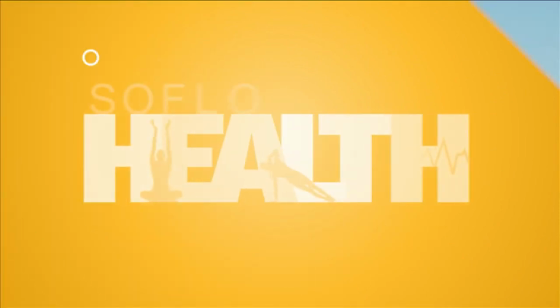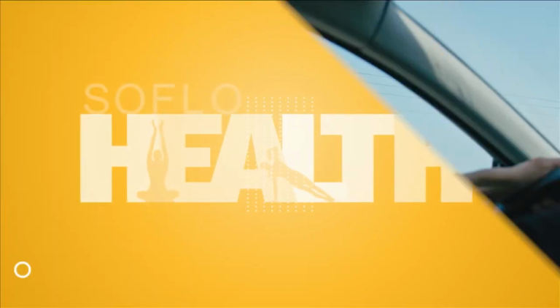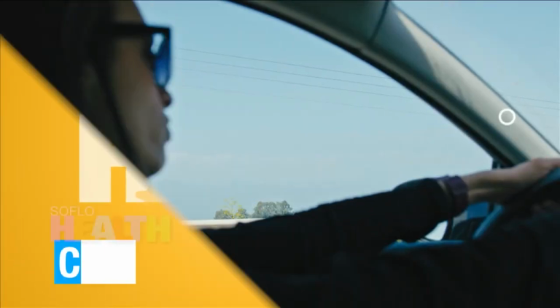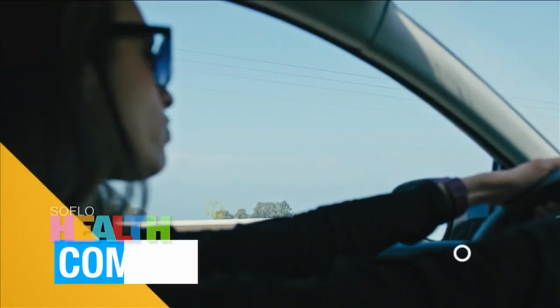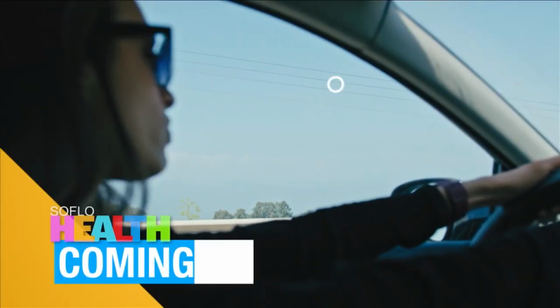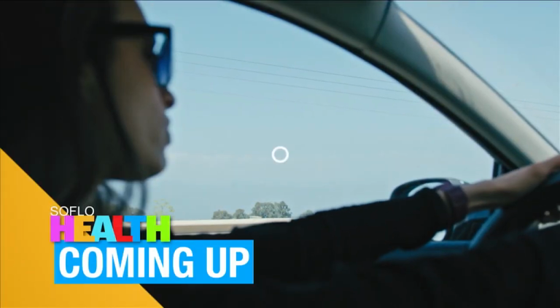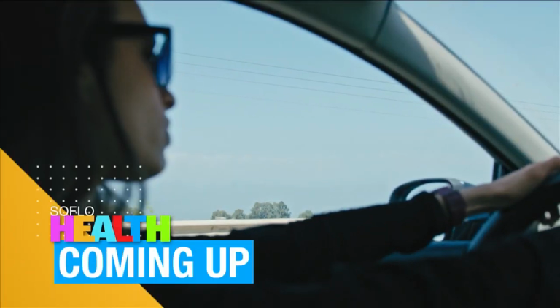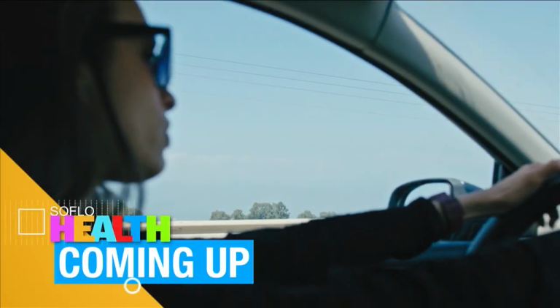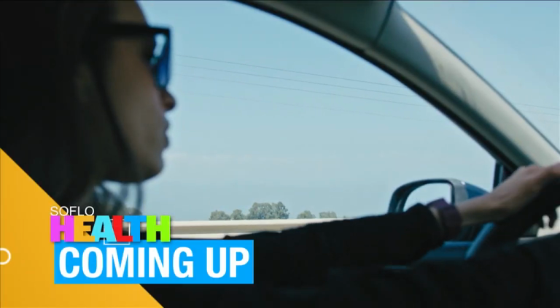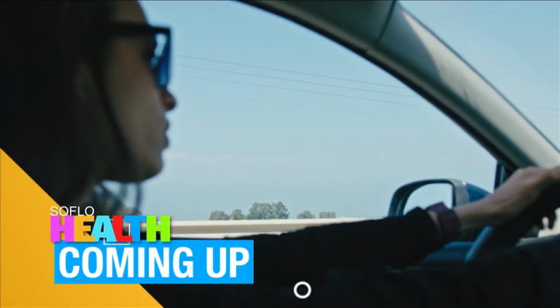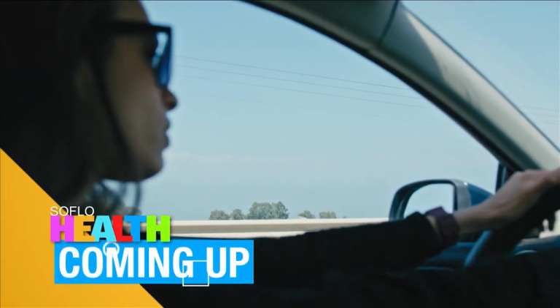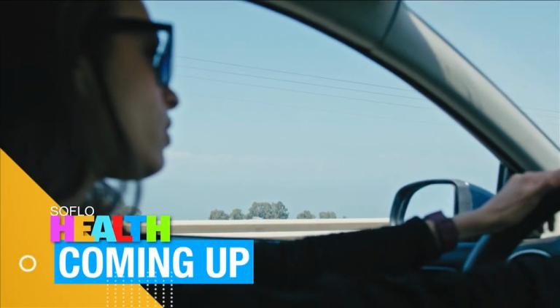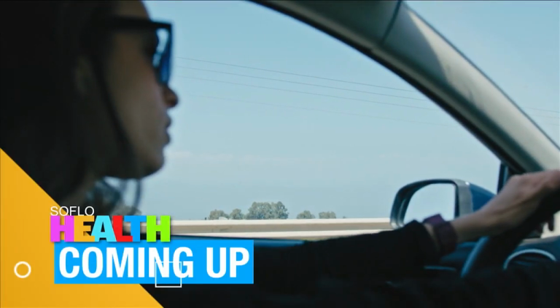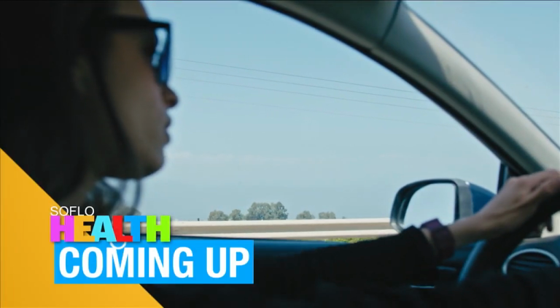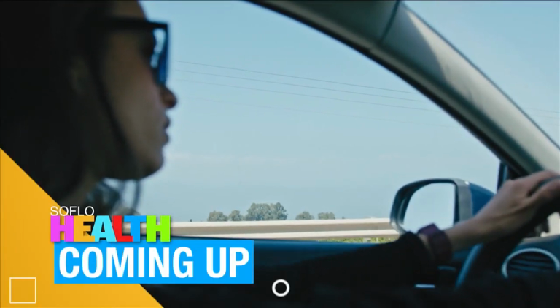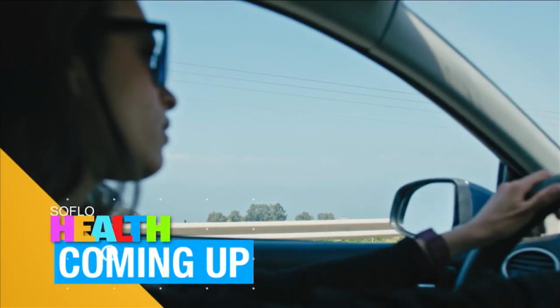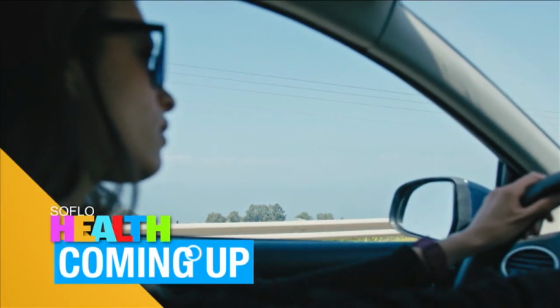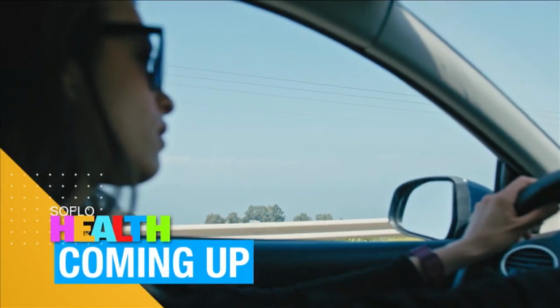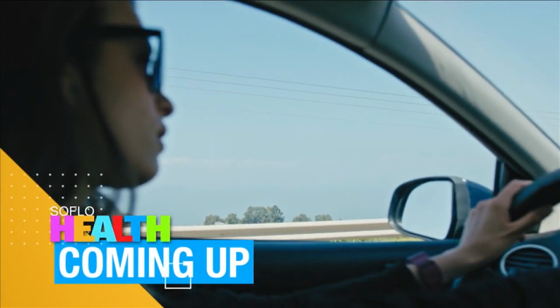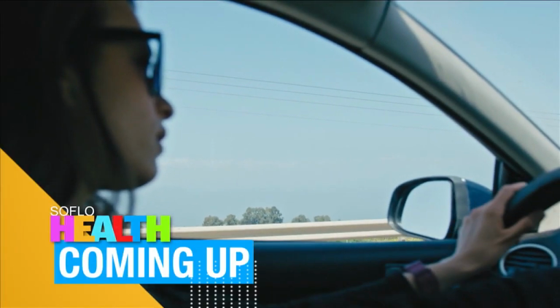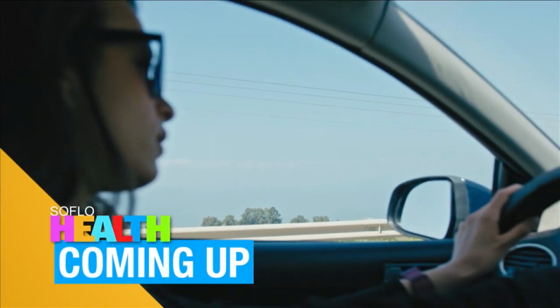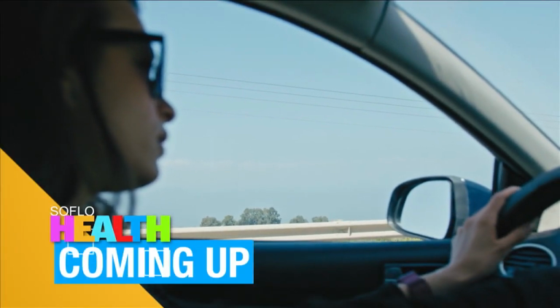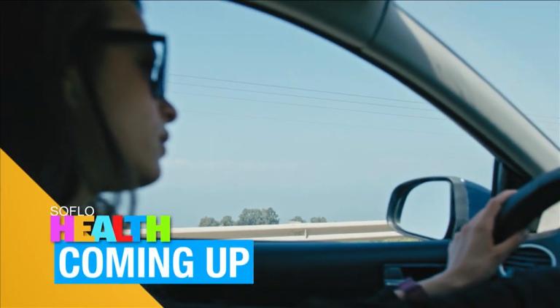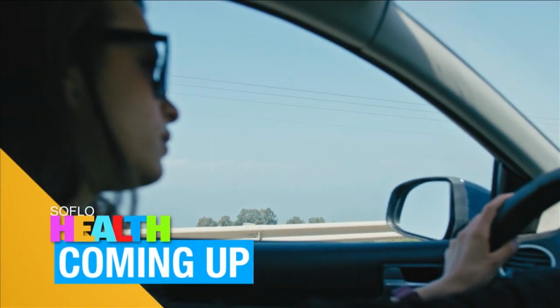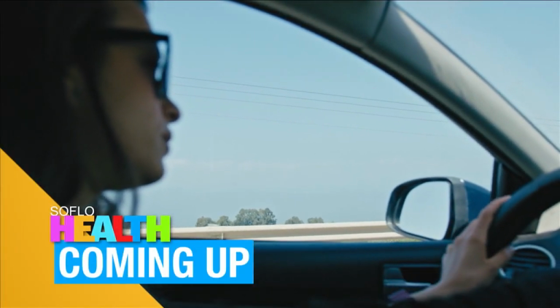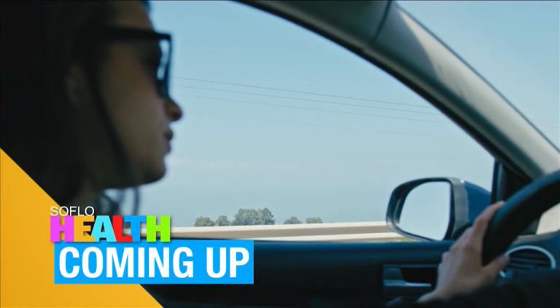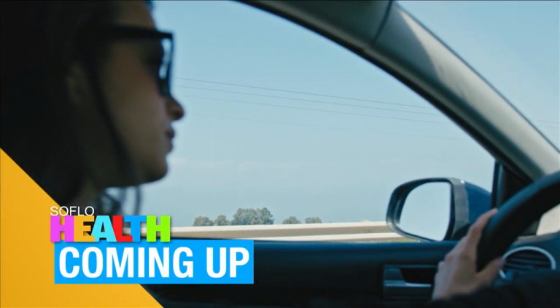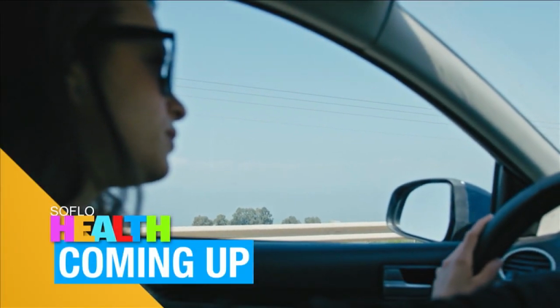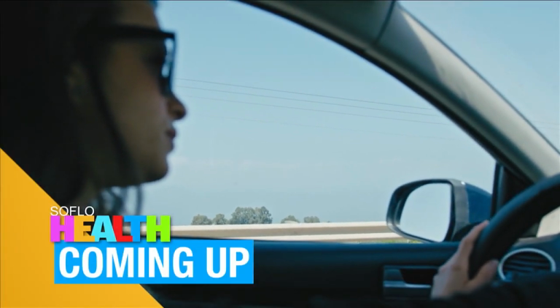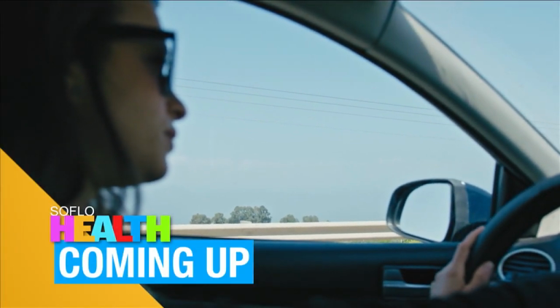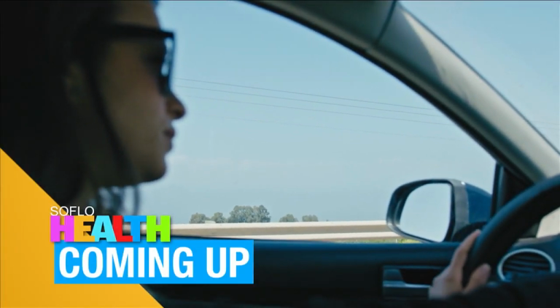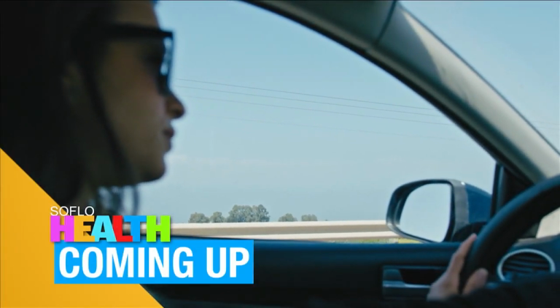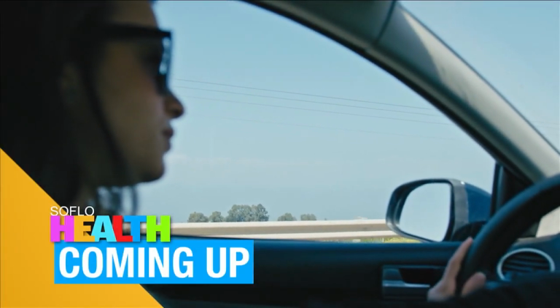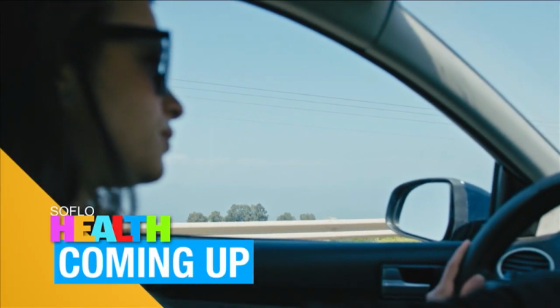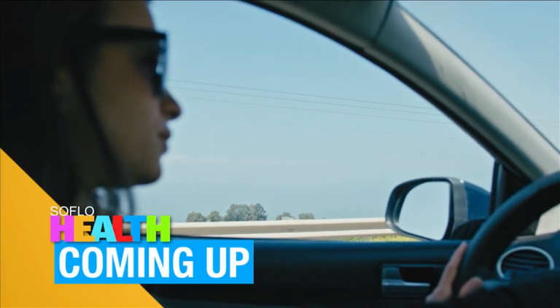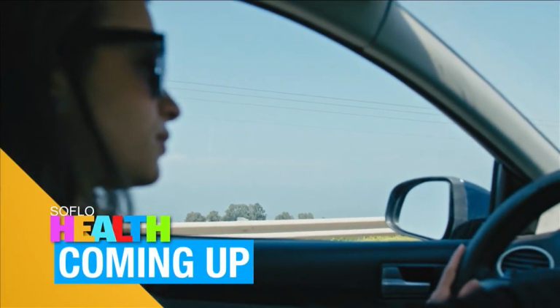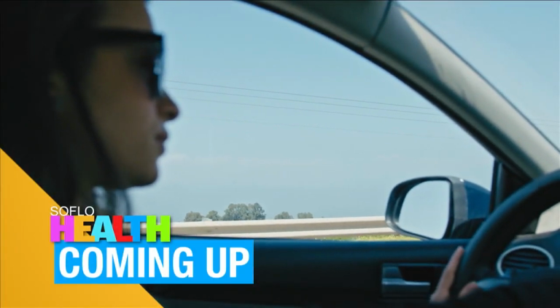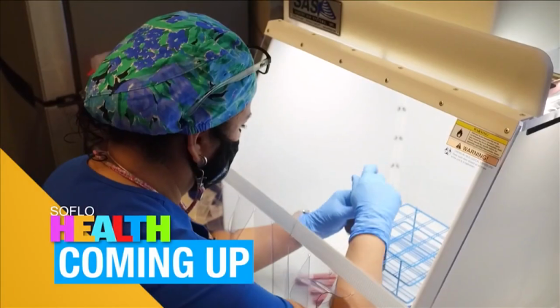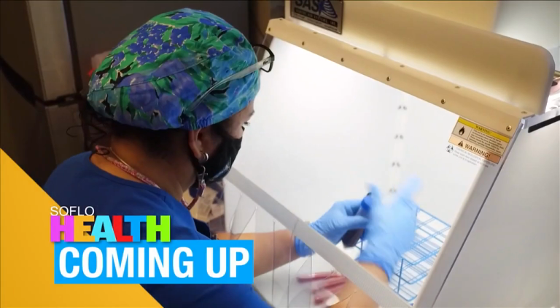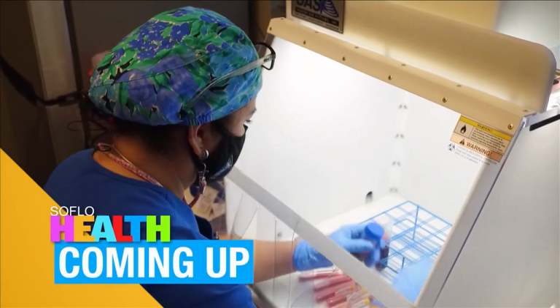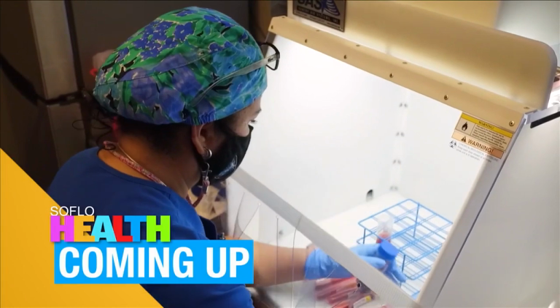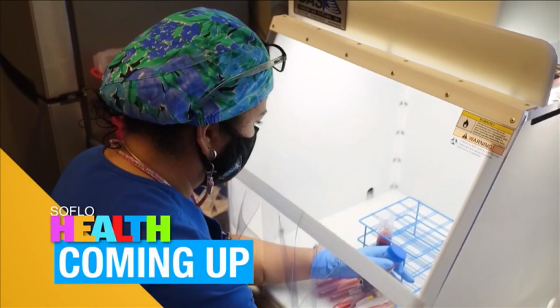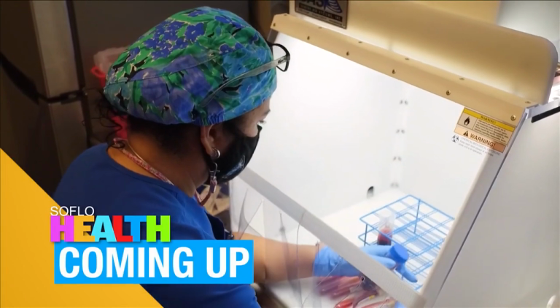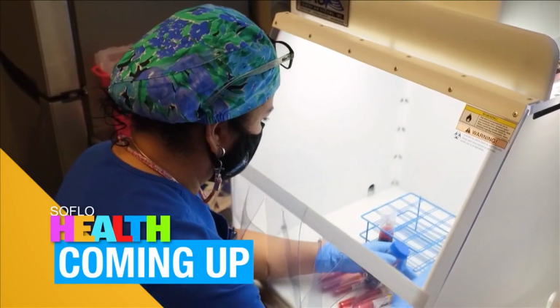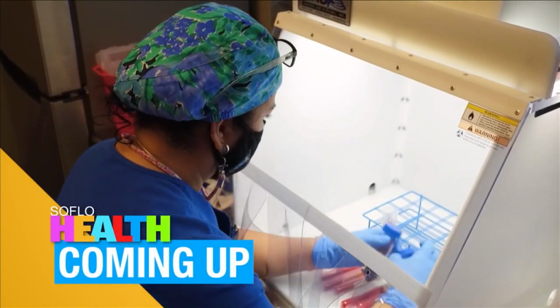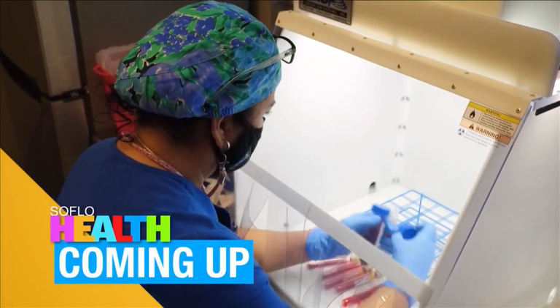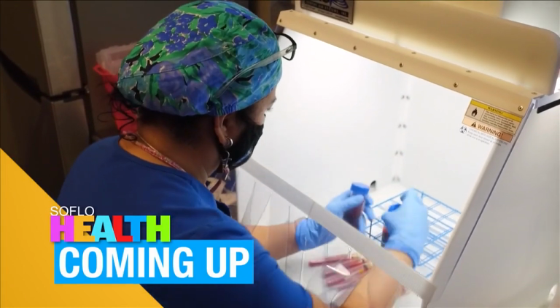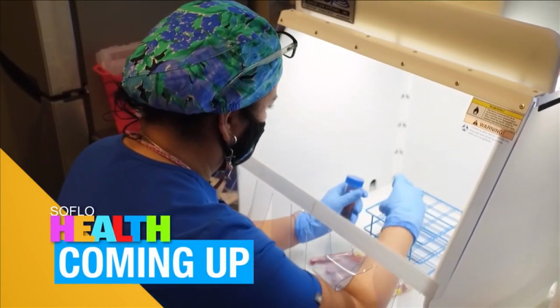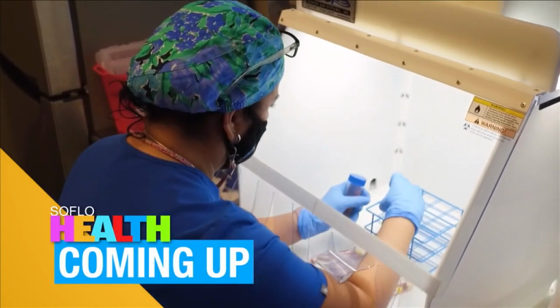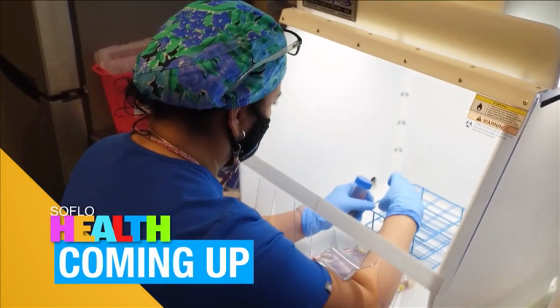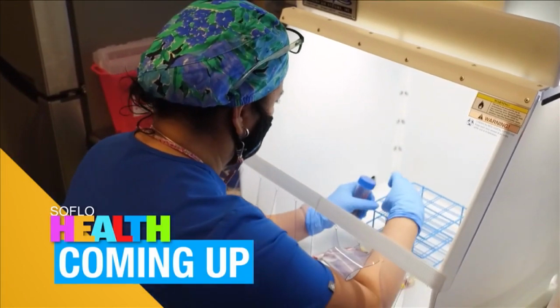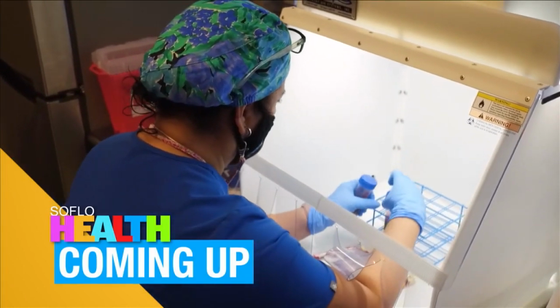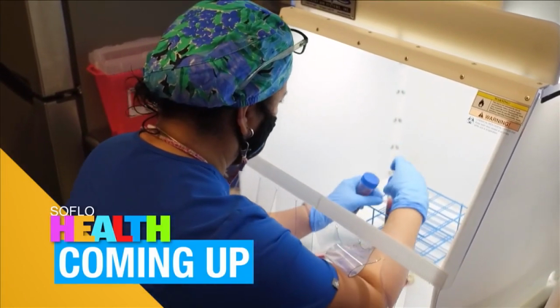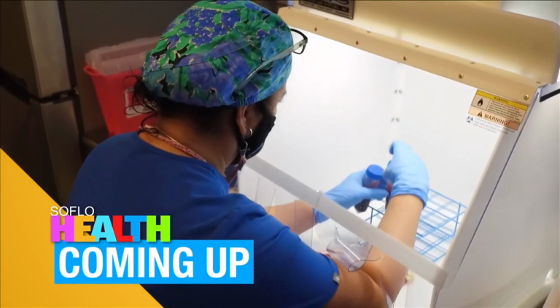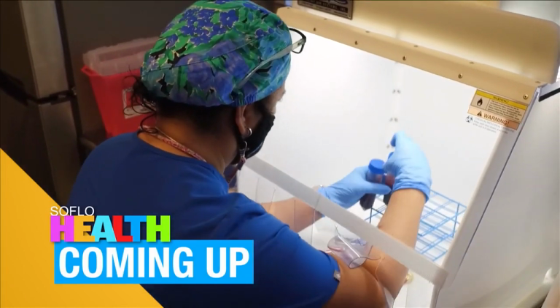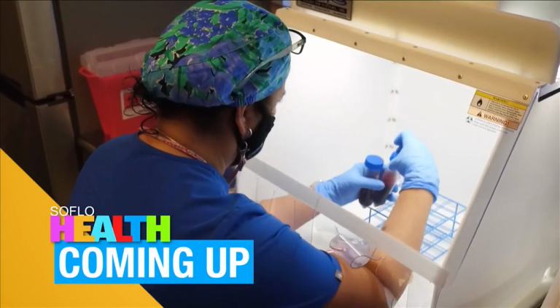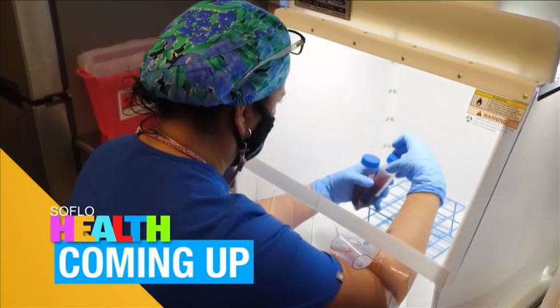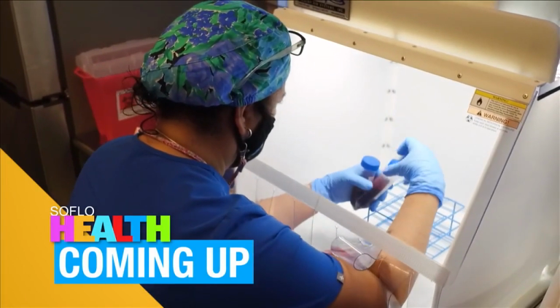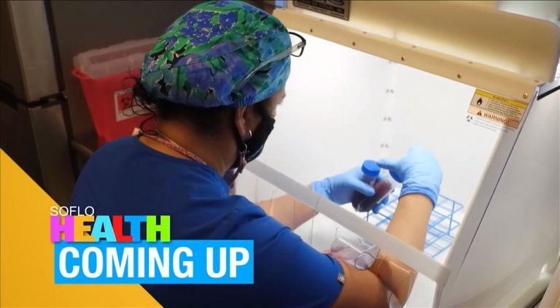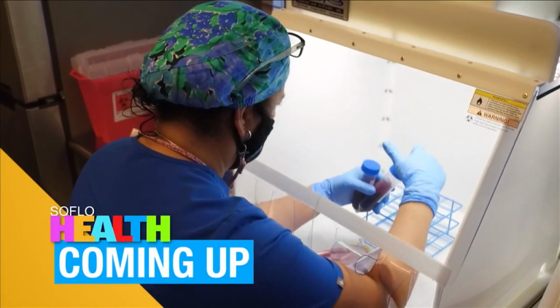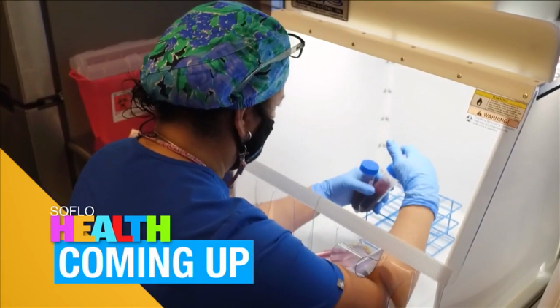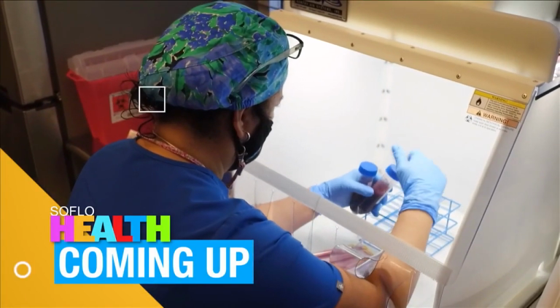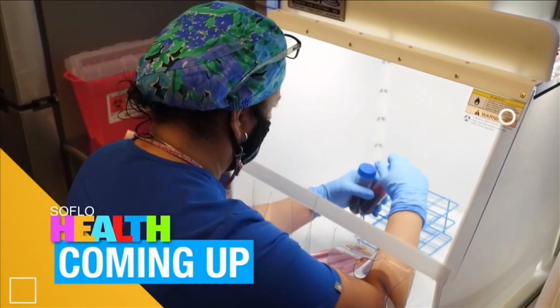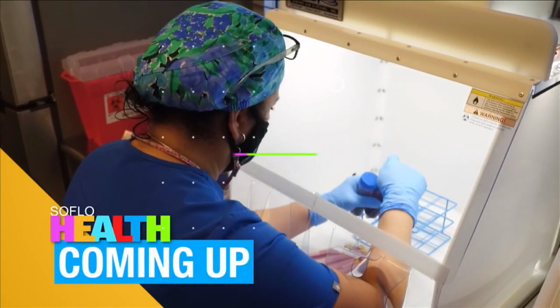Don't drive off just yet — we have some really good health tips for when you're driving, plus the many applications of stem cell therapy after the break.